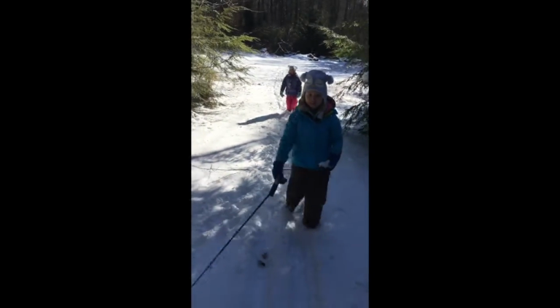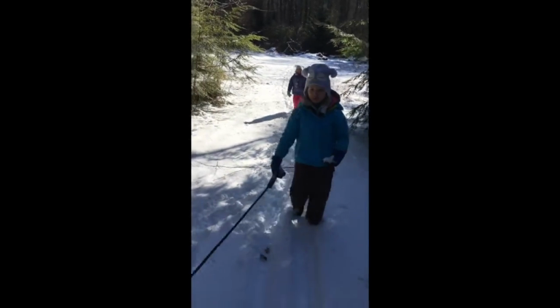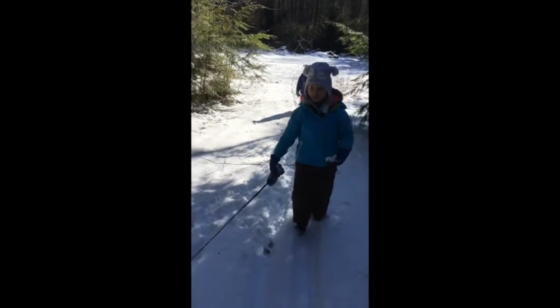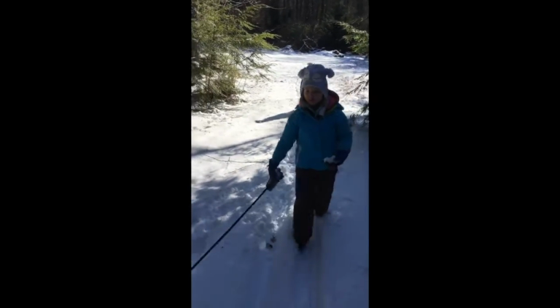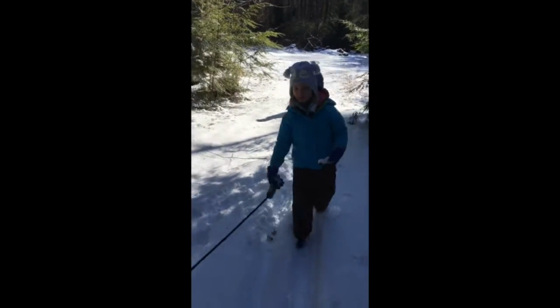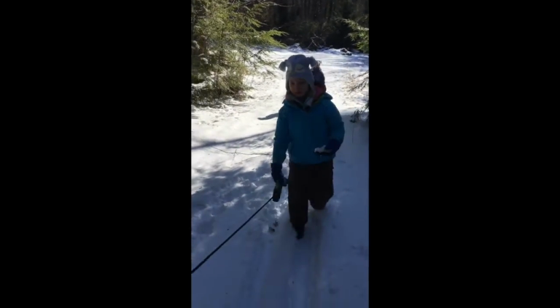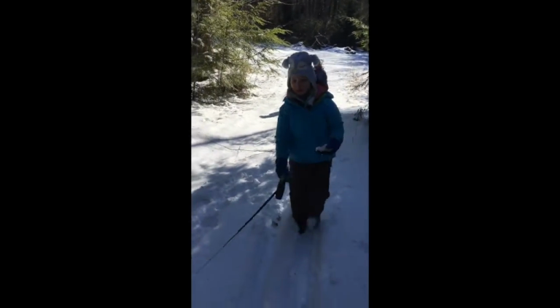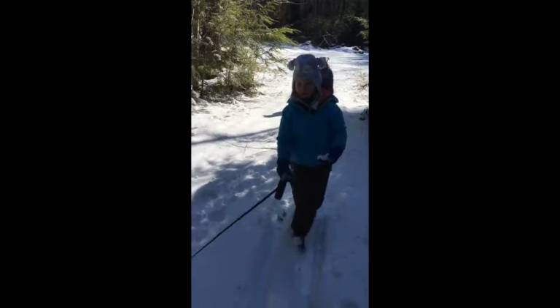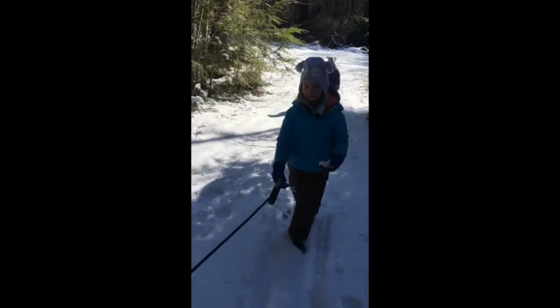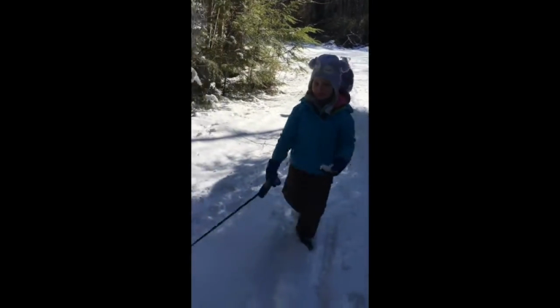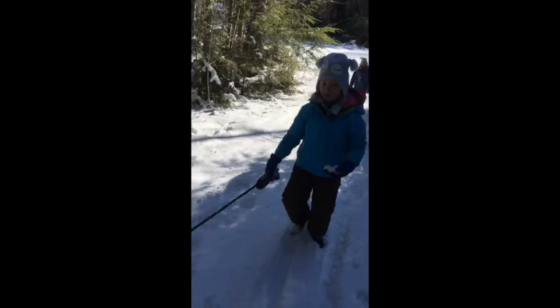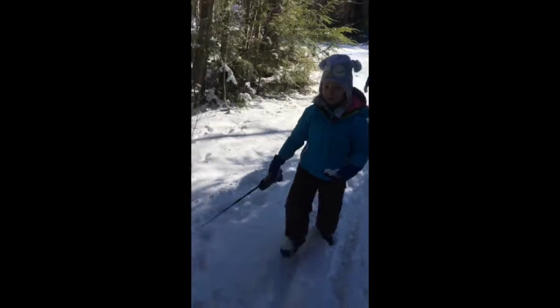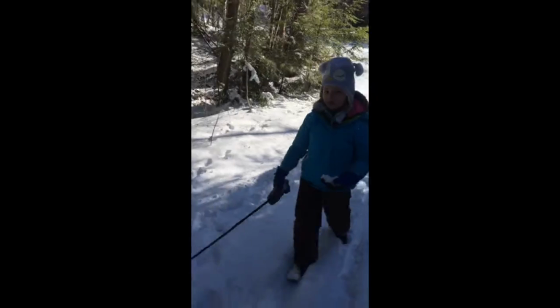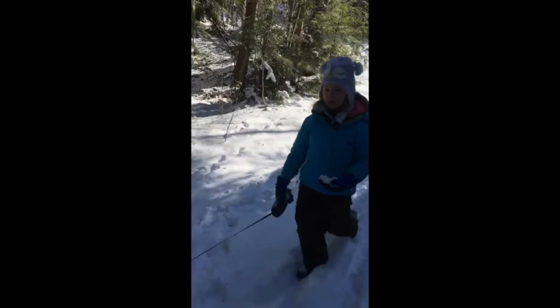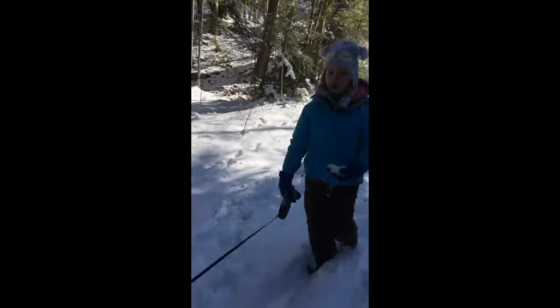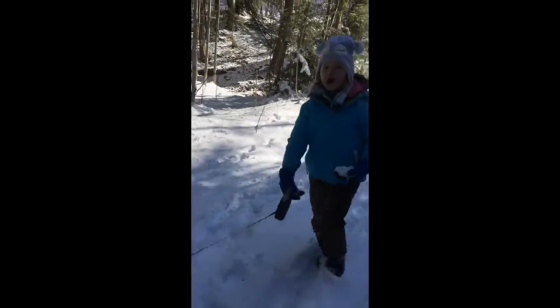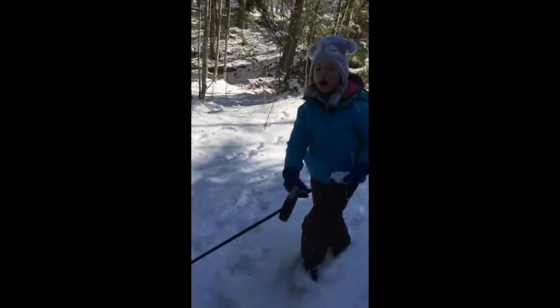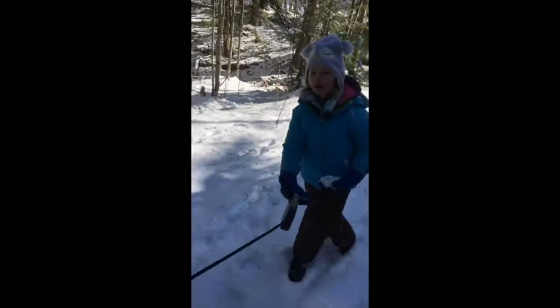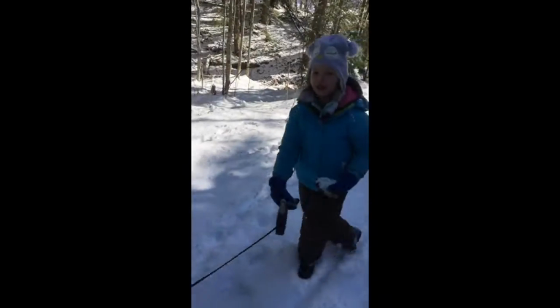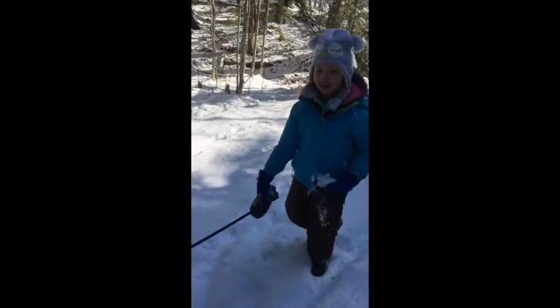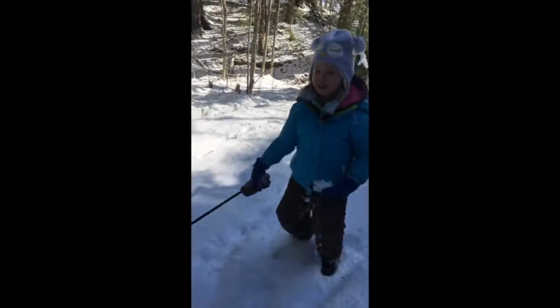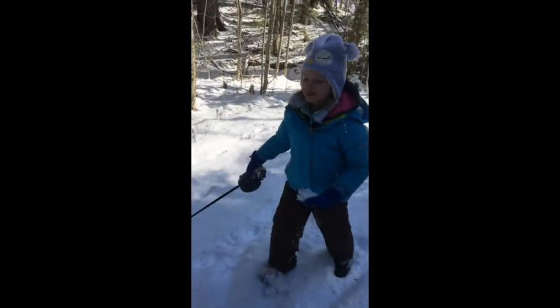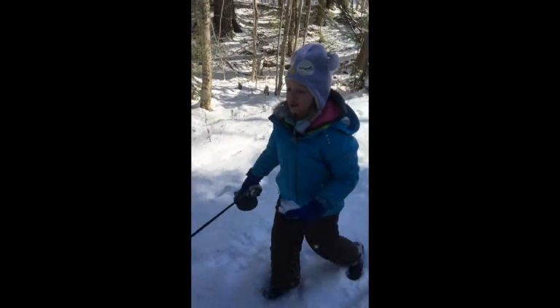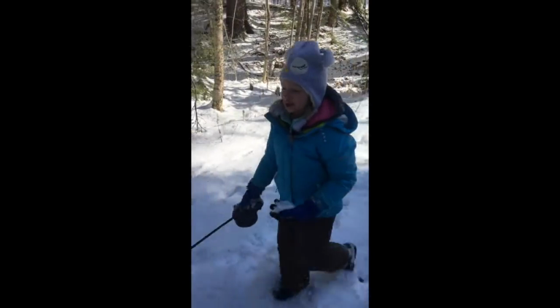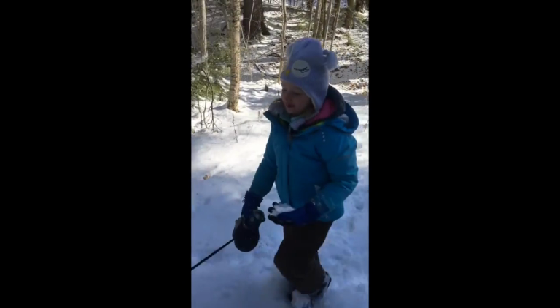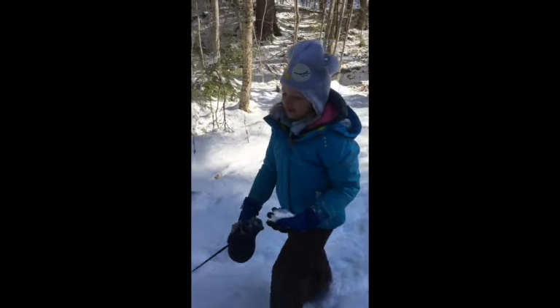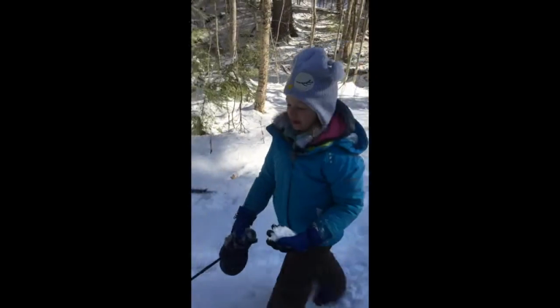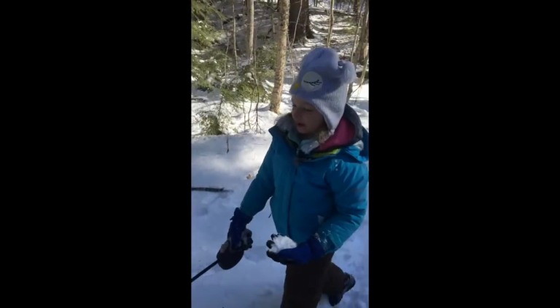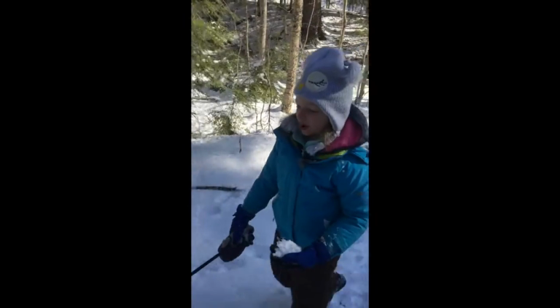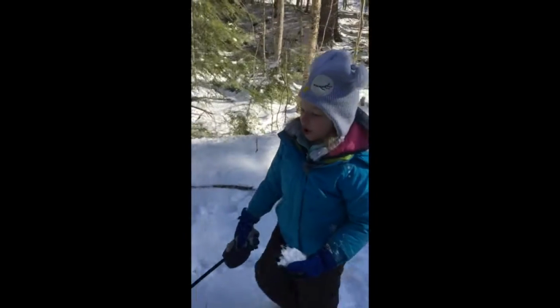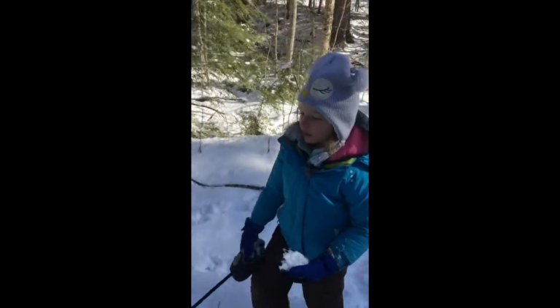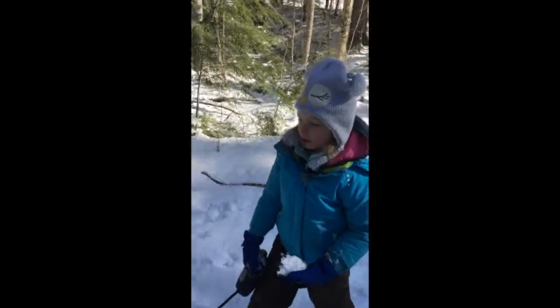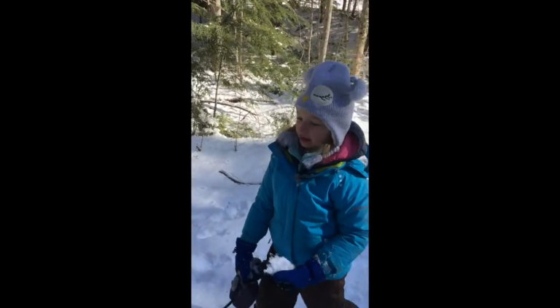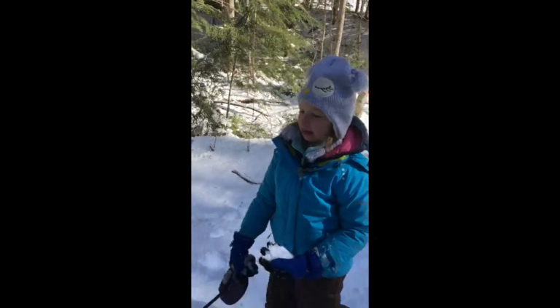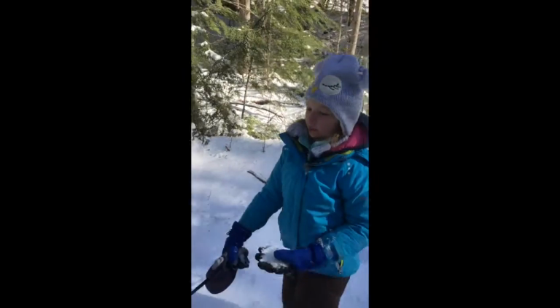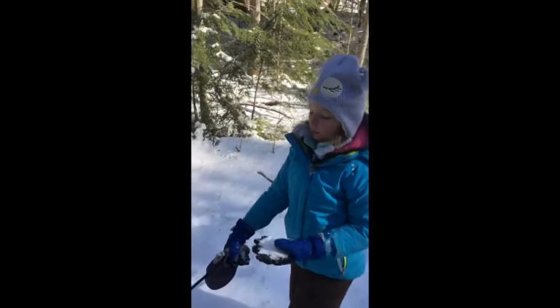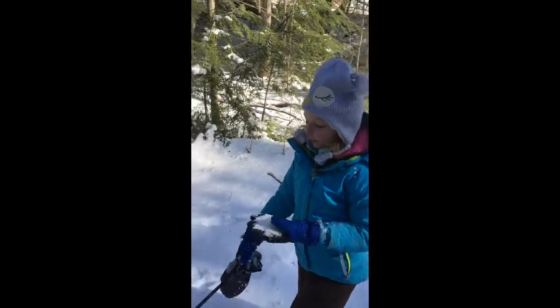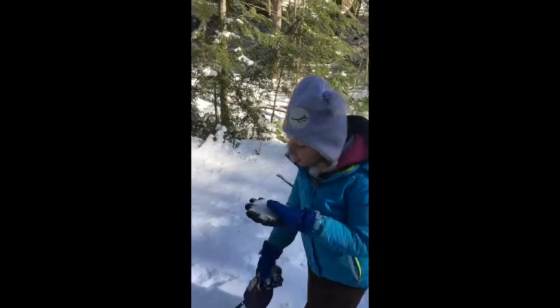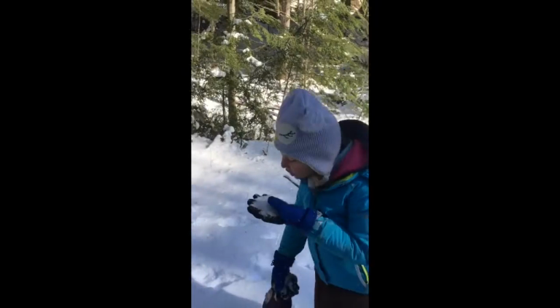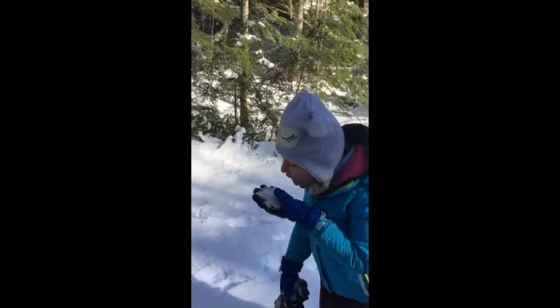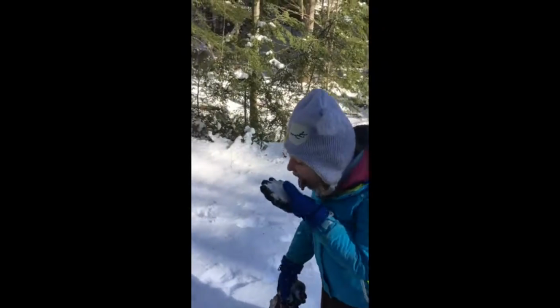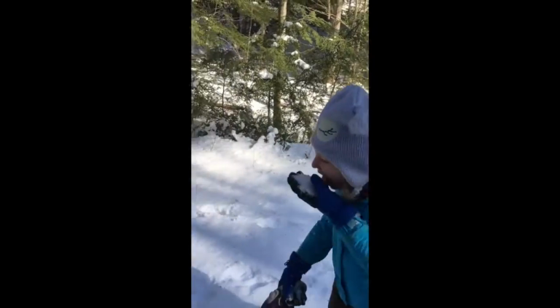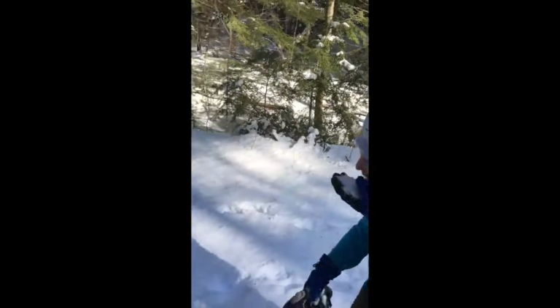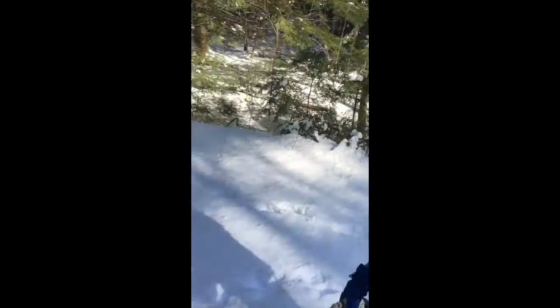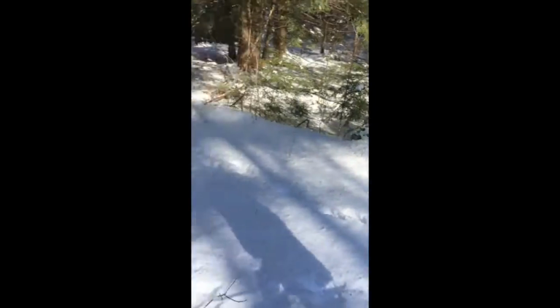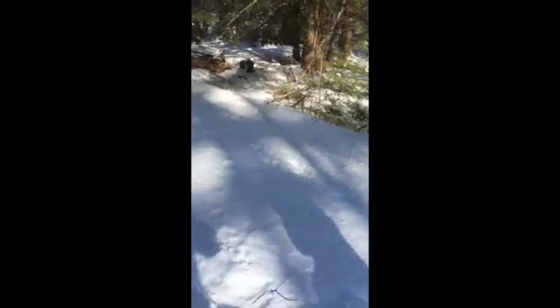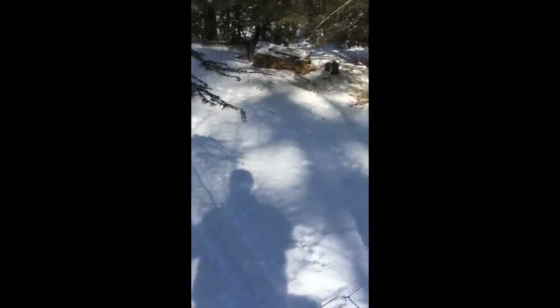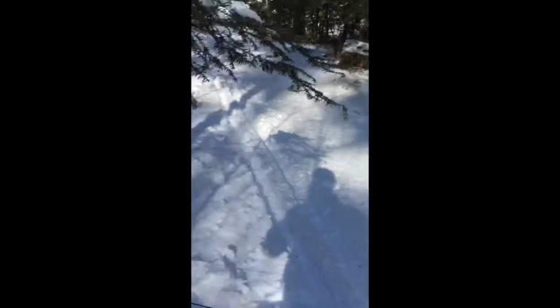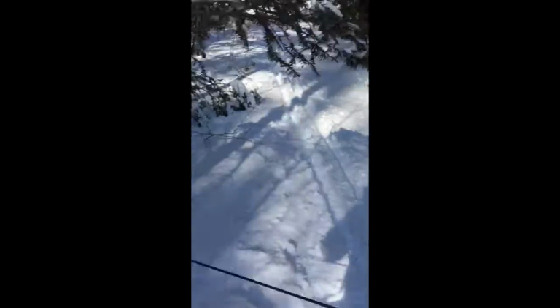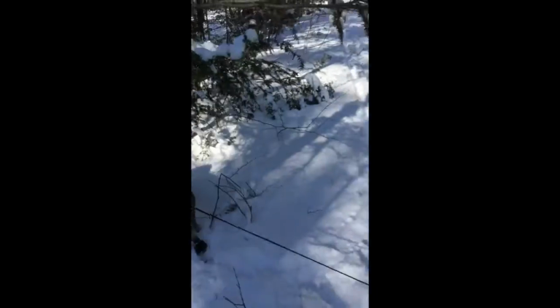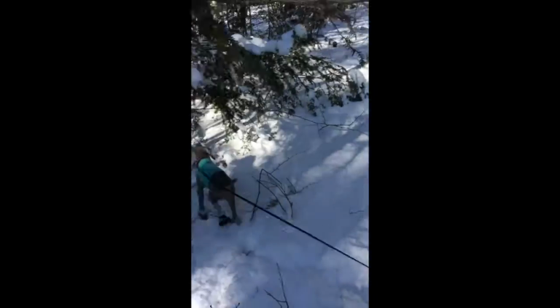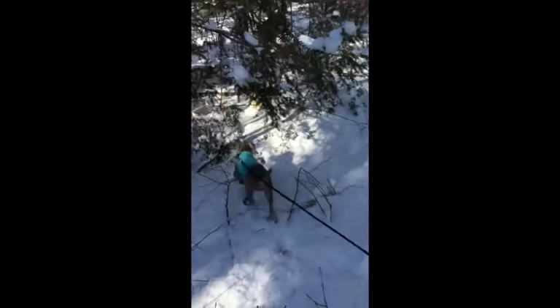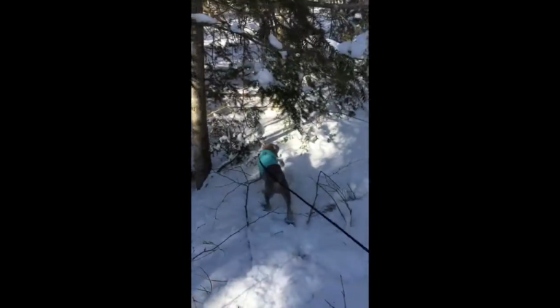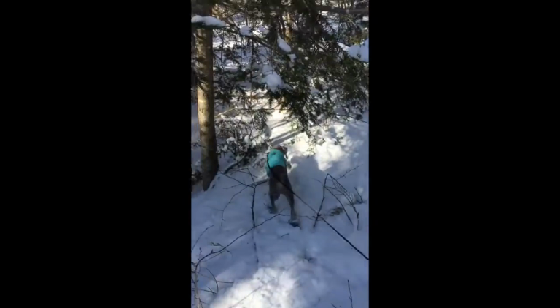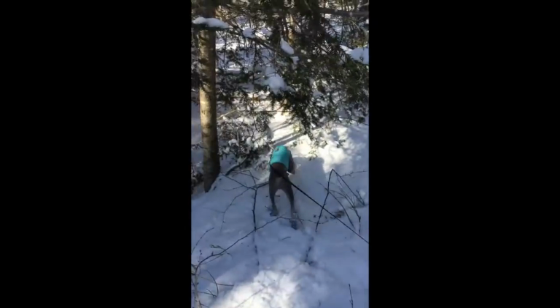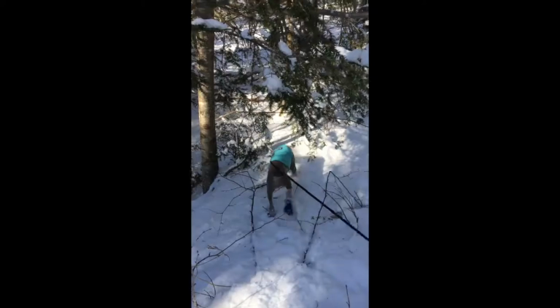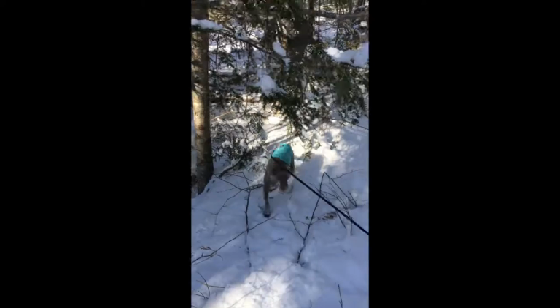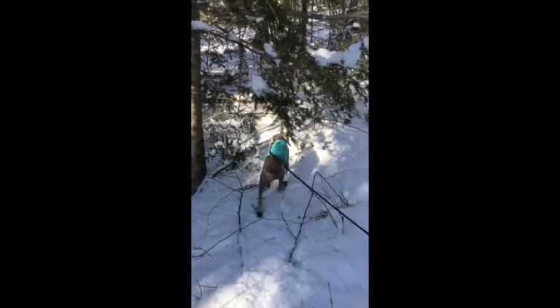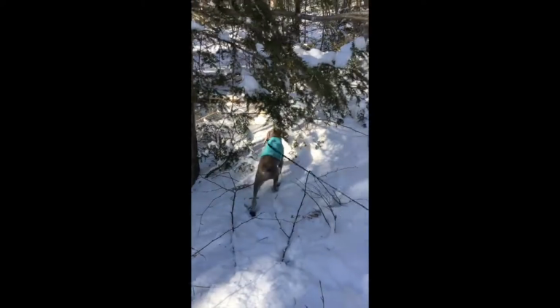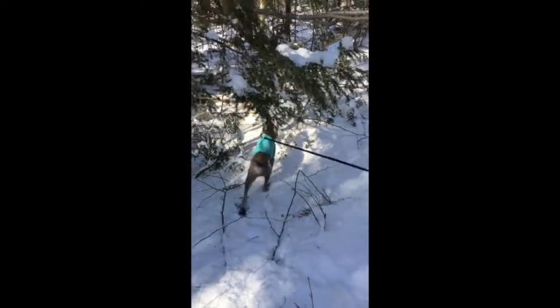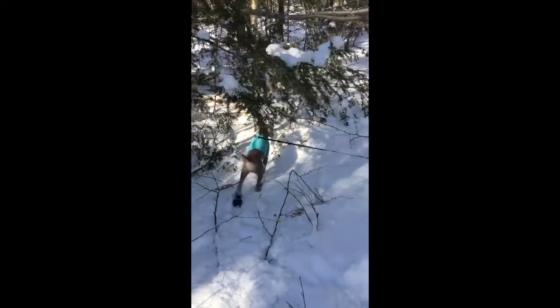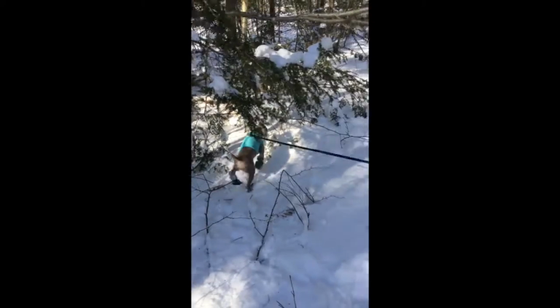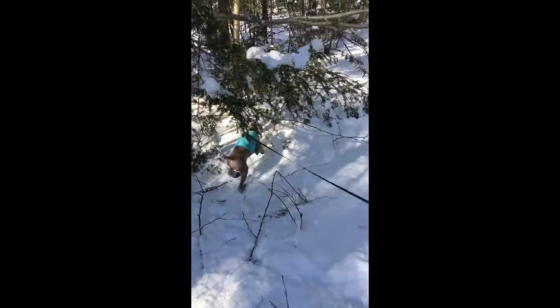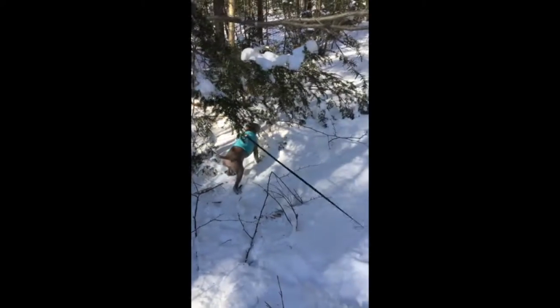We are on a trail right now, we're in the woods.